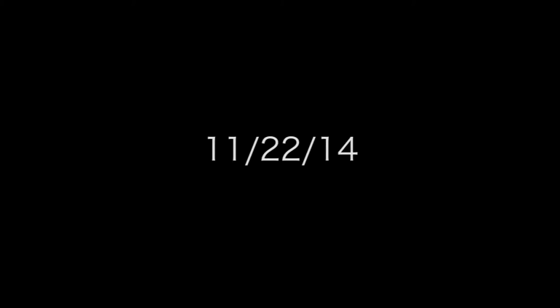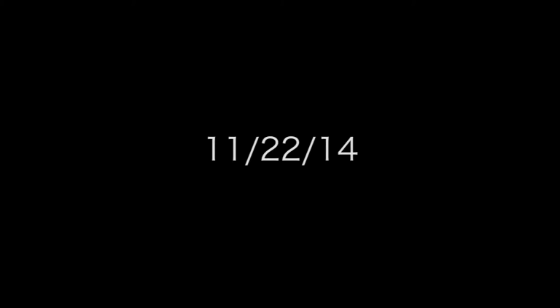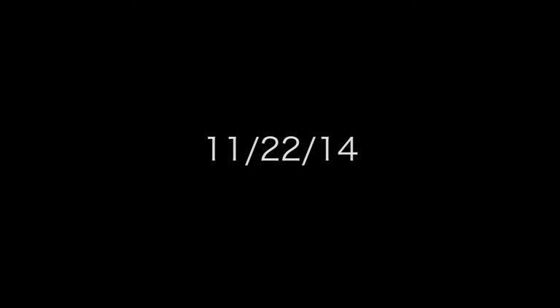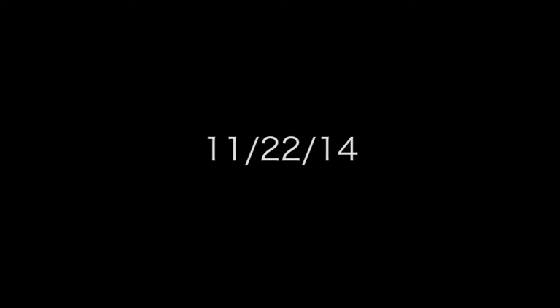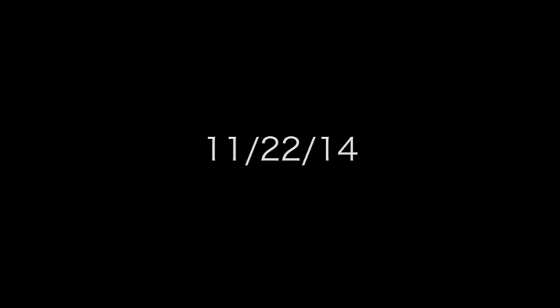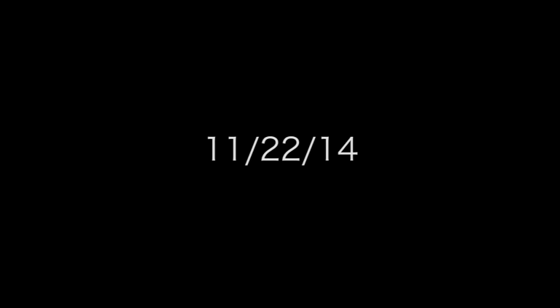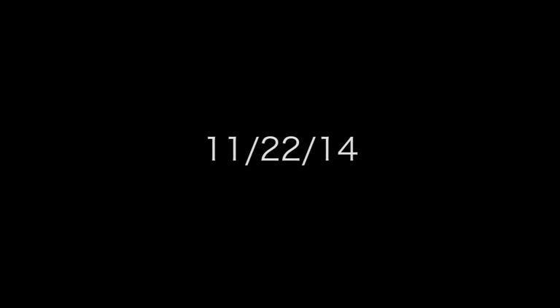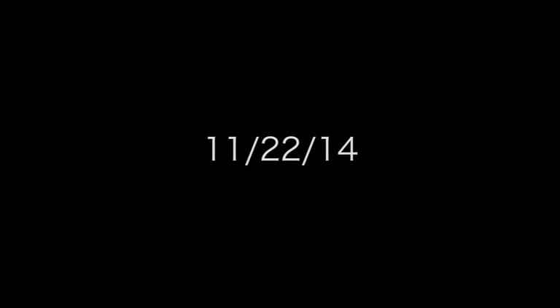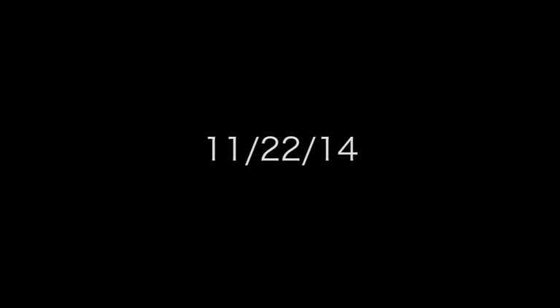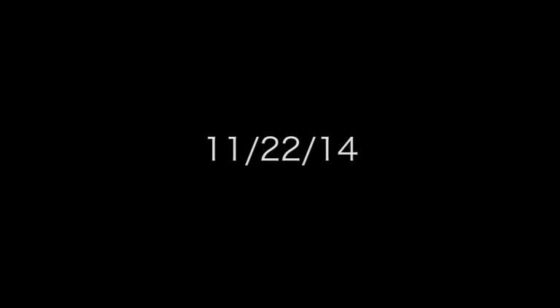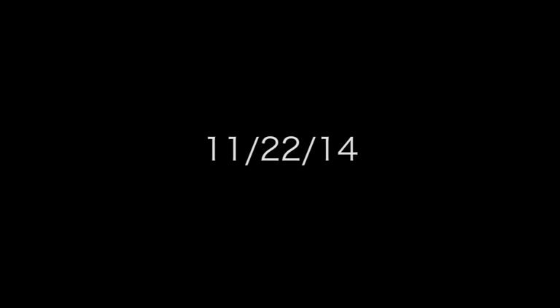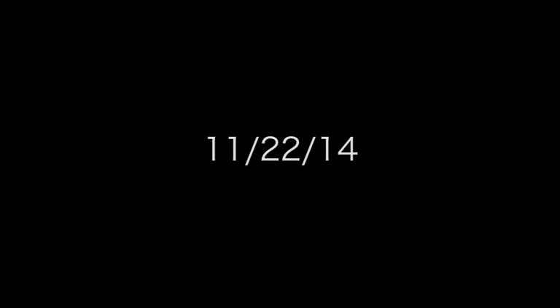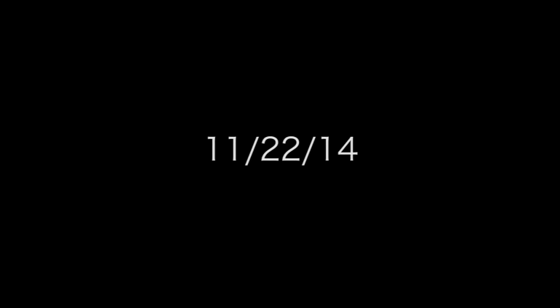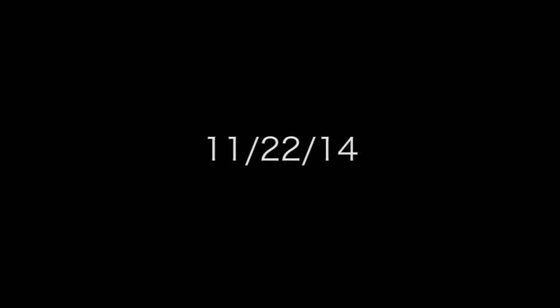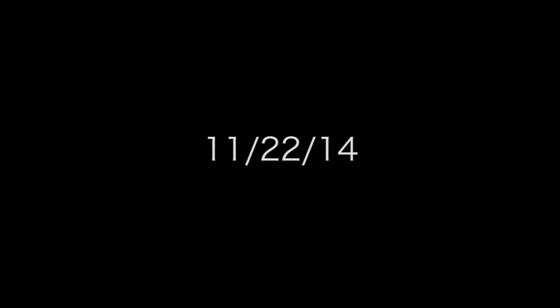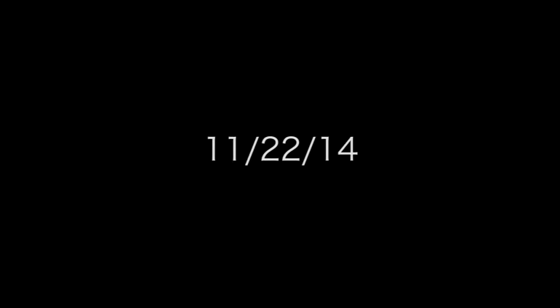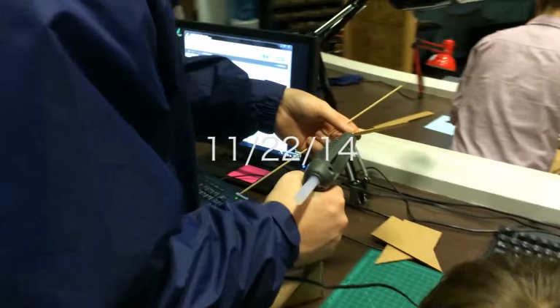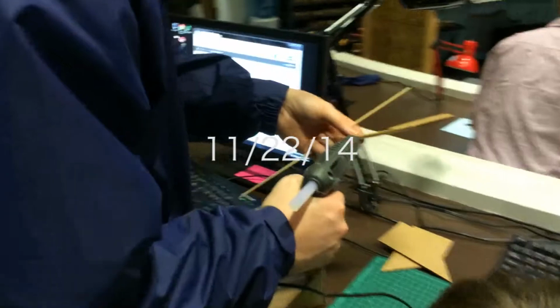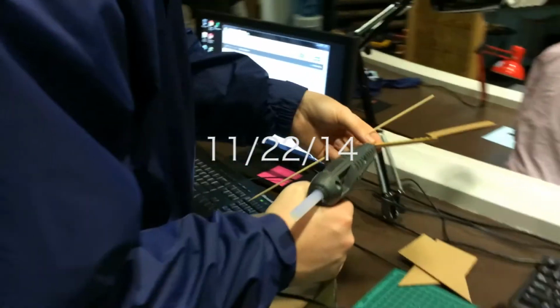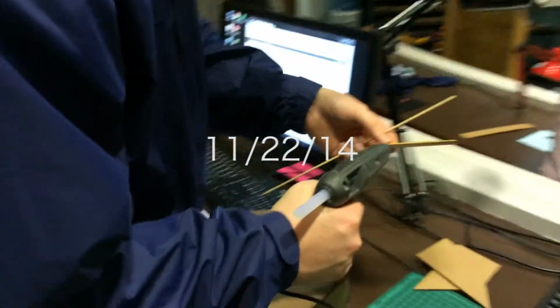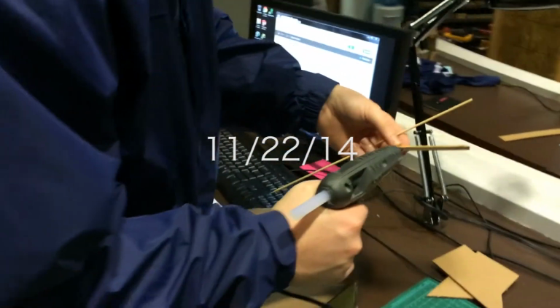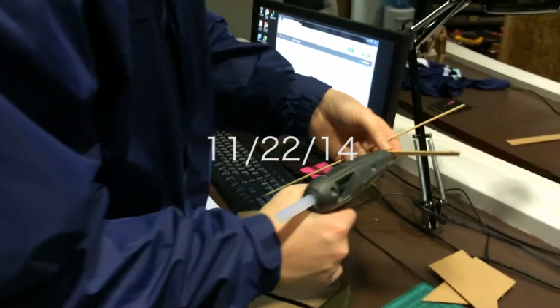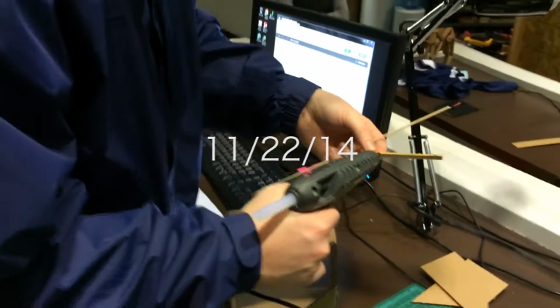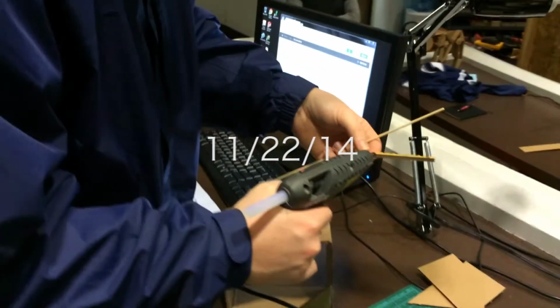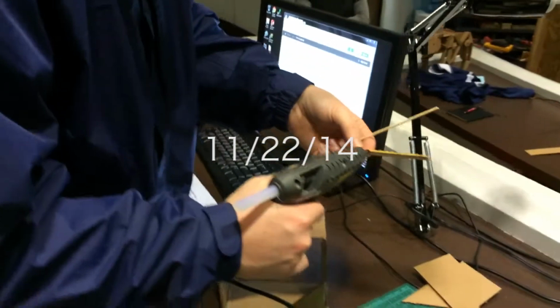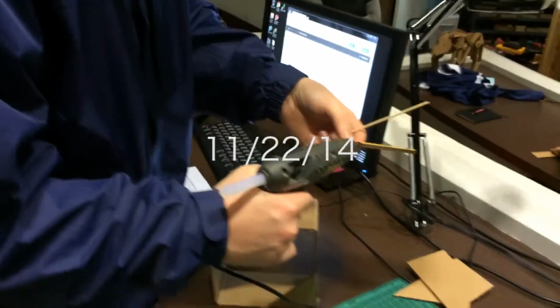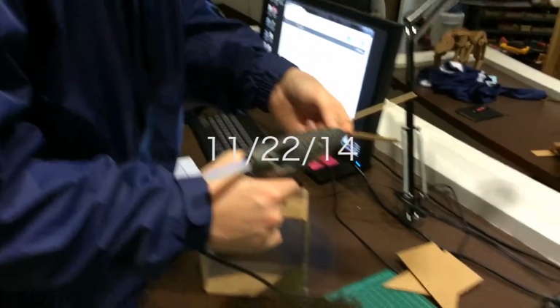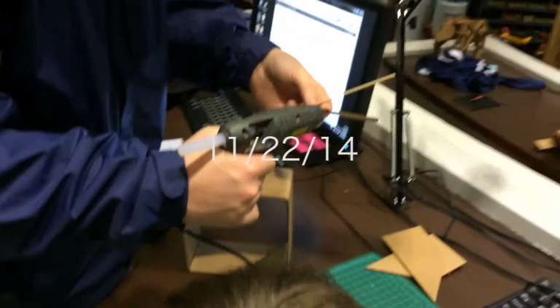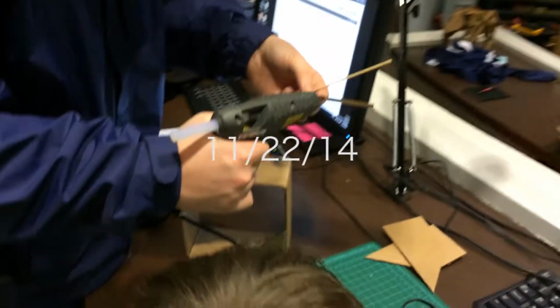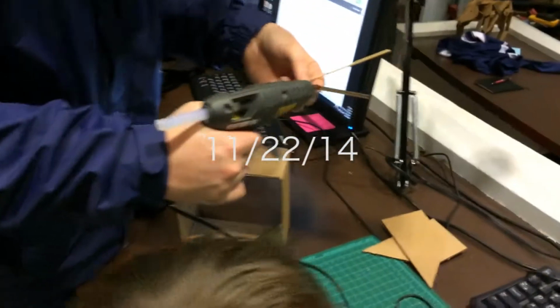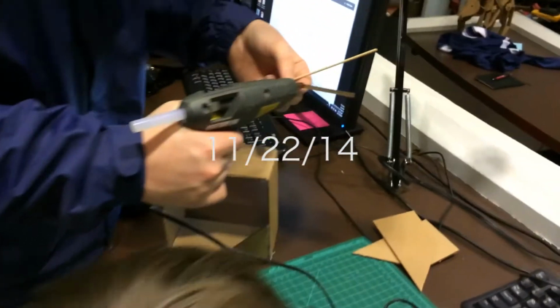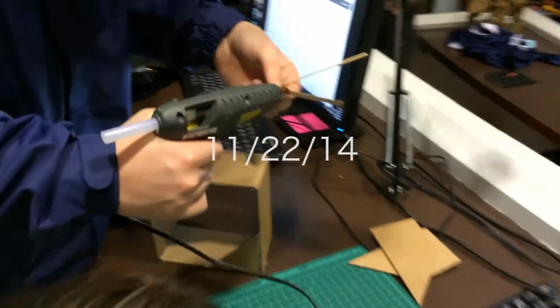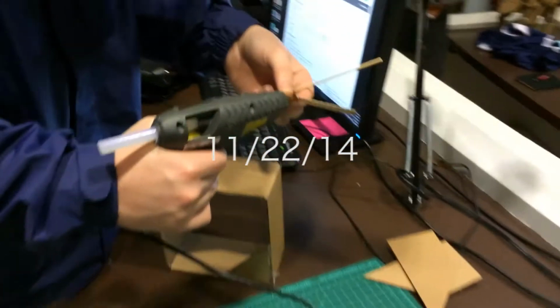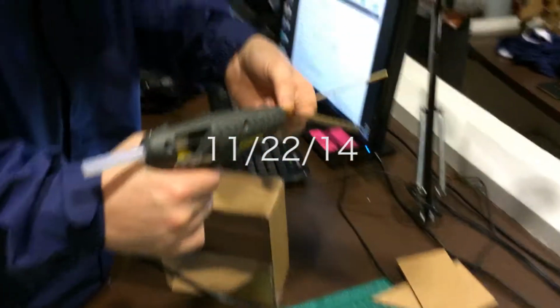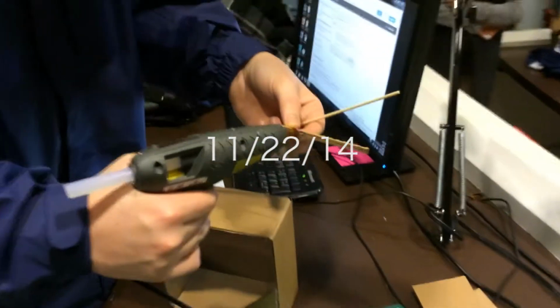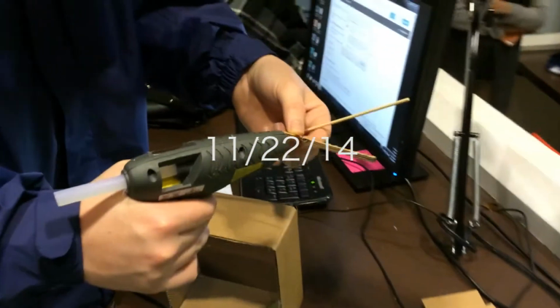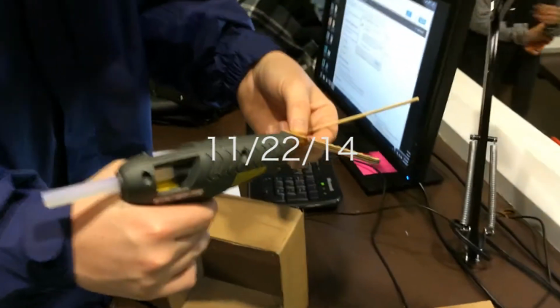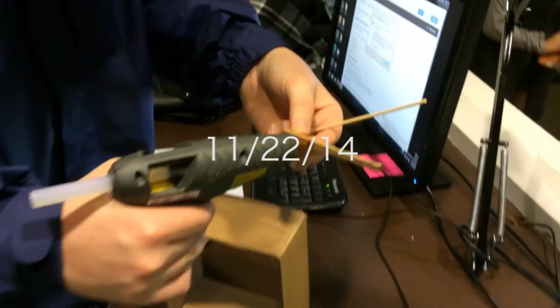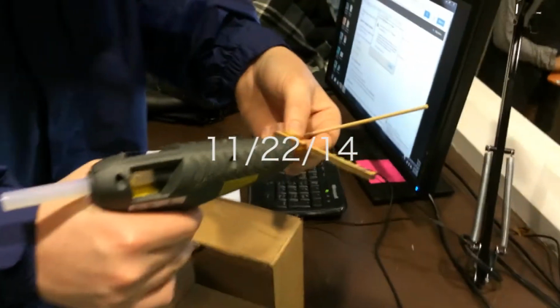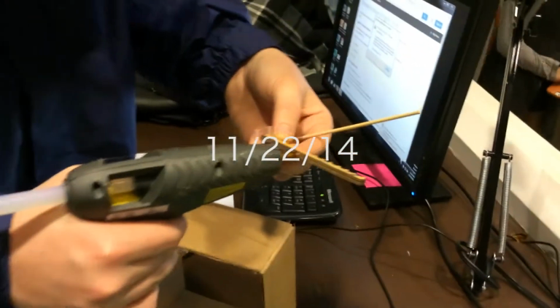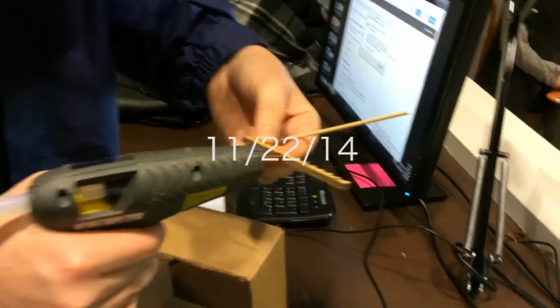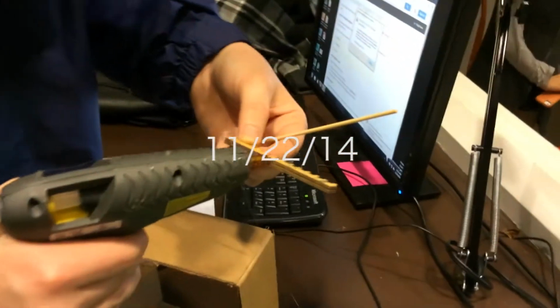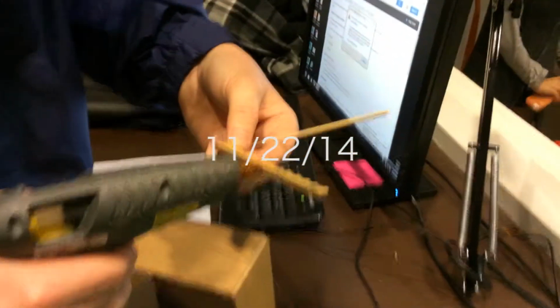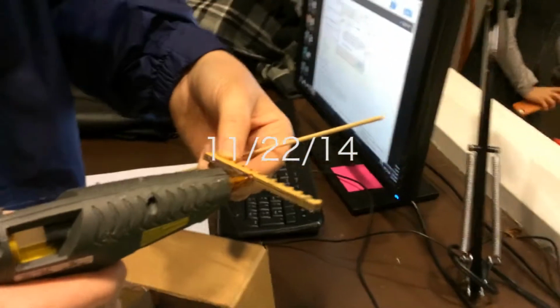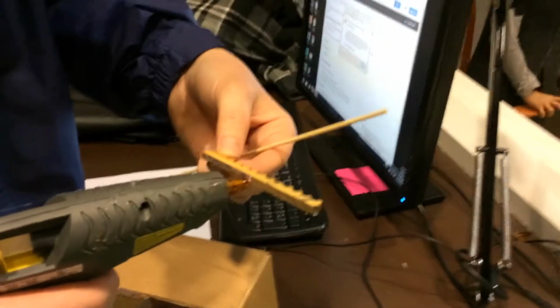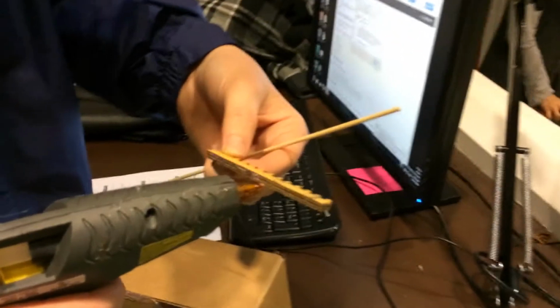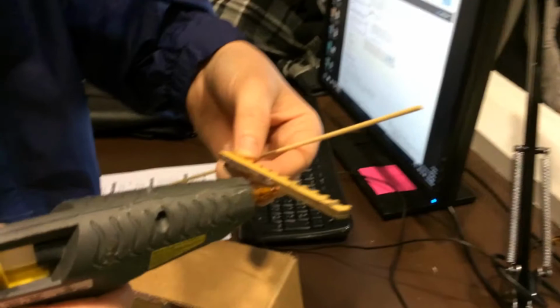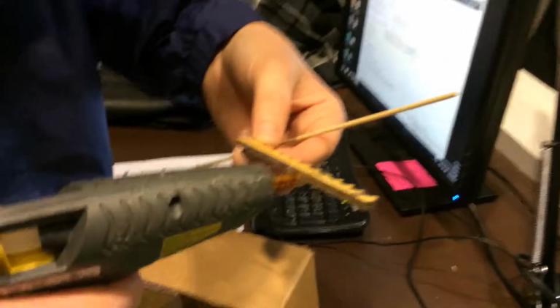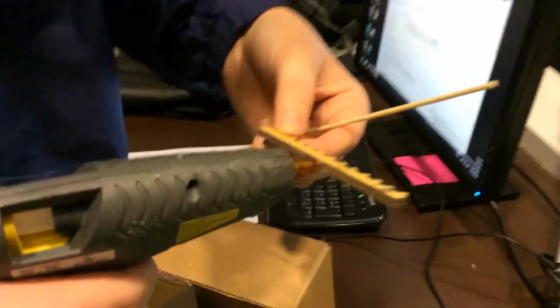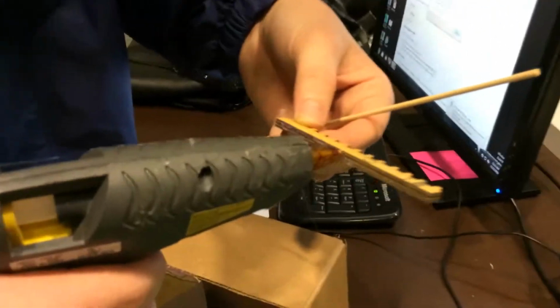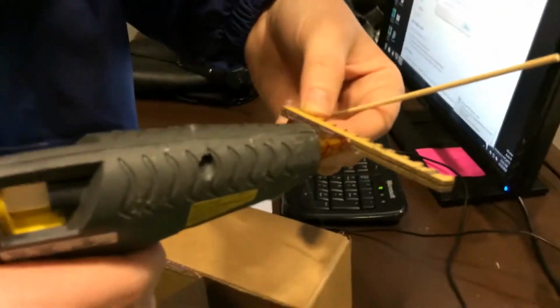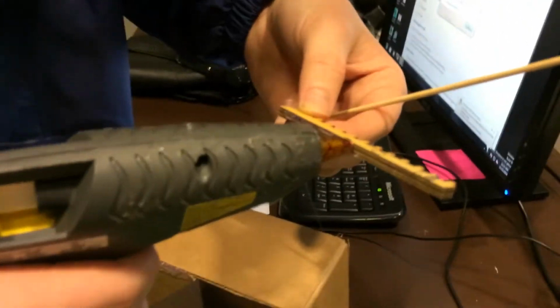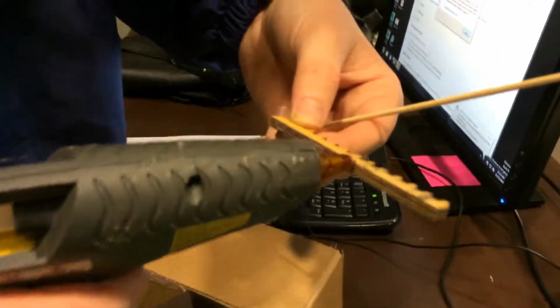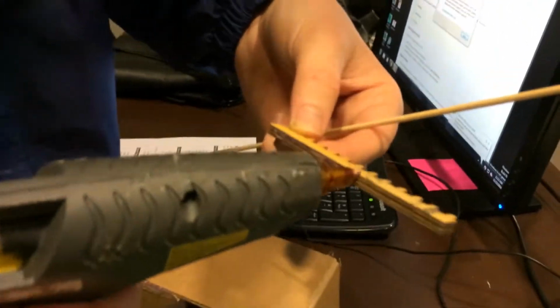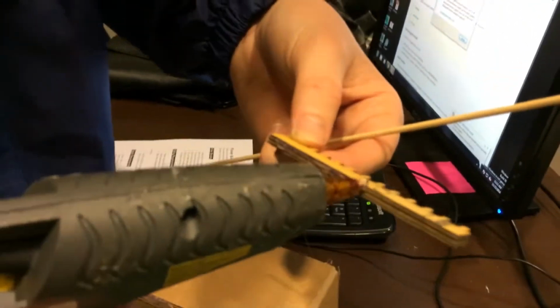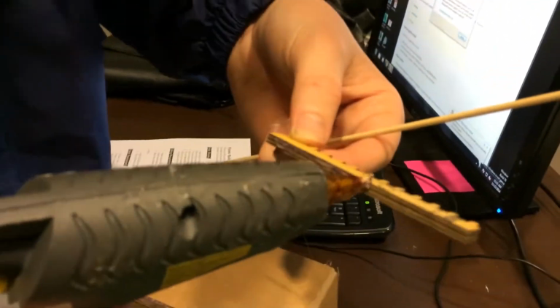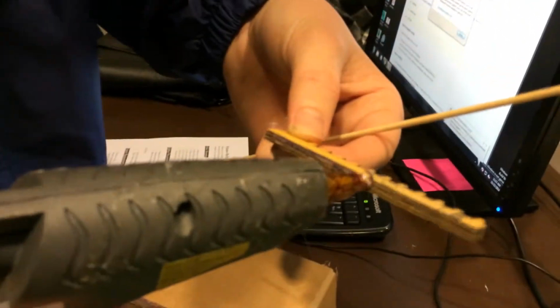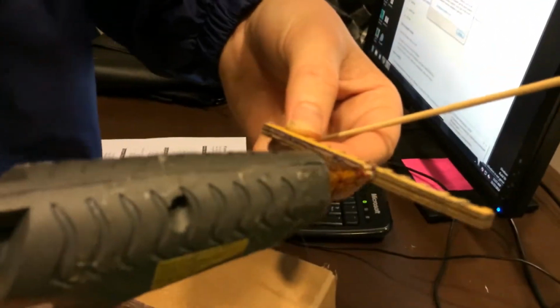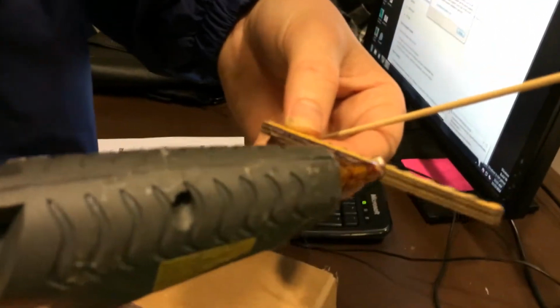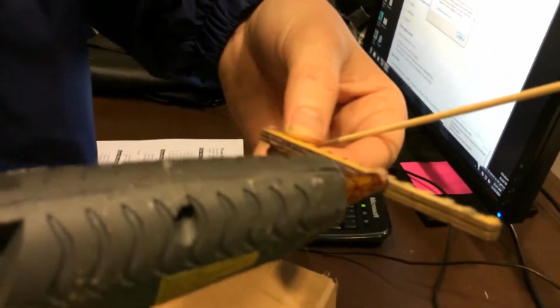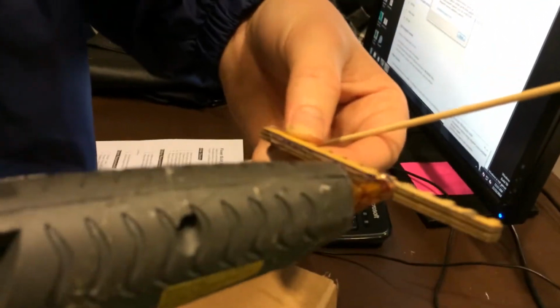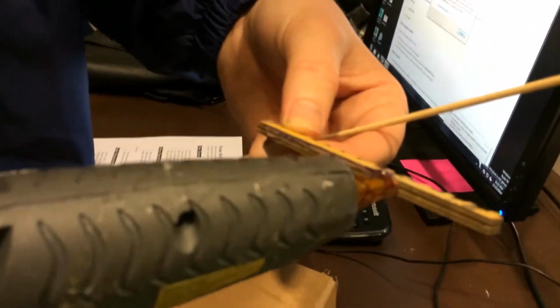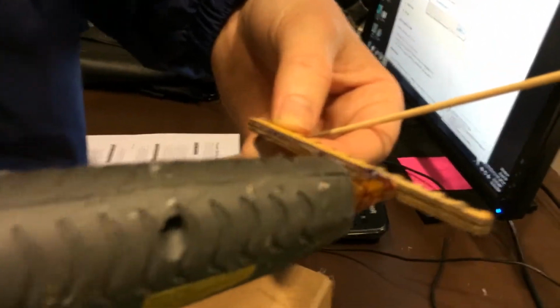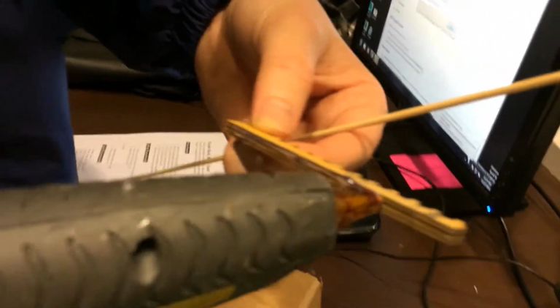11-22-14. Ethan and Sam are working together to make a paper mechatronic.